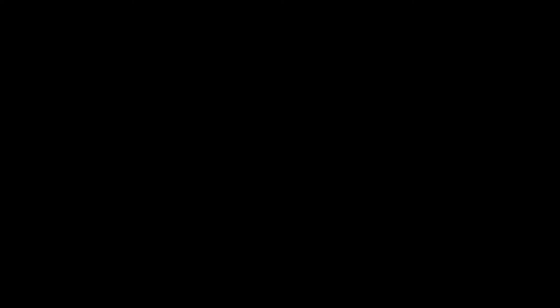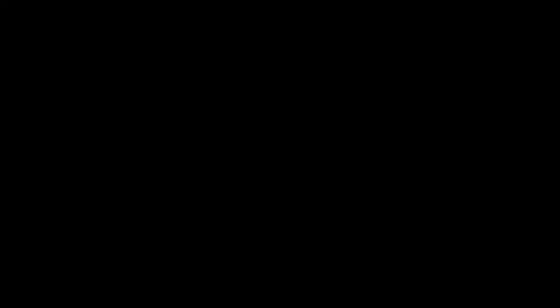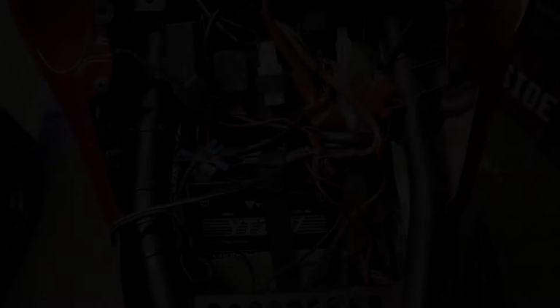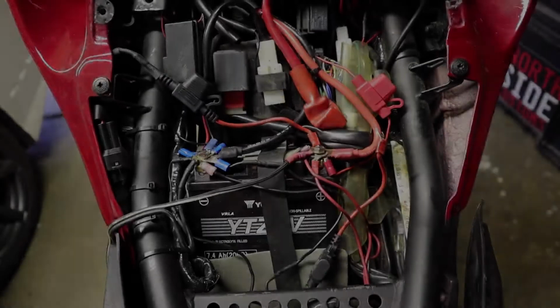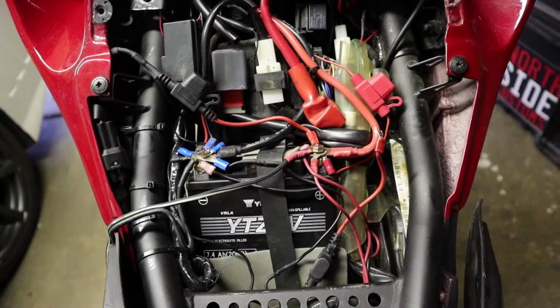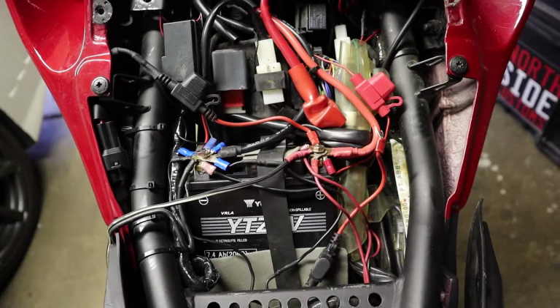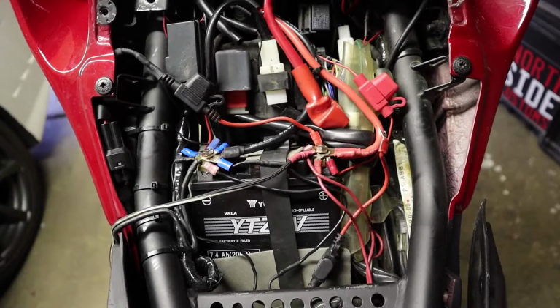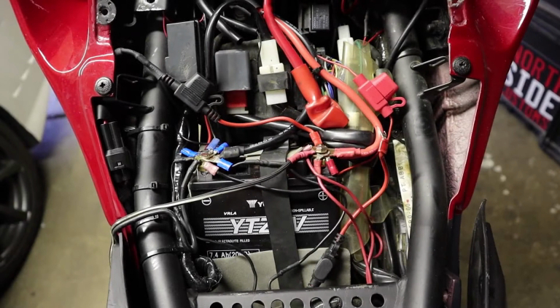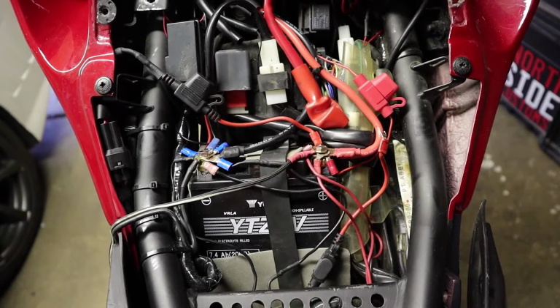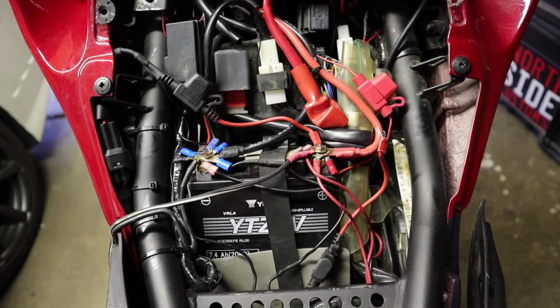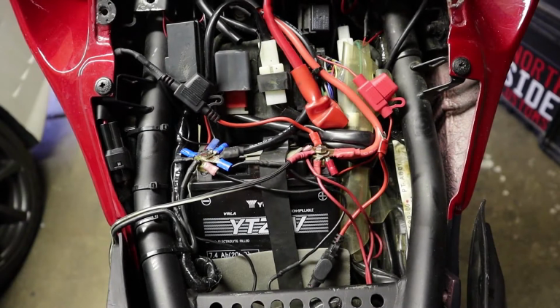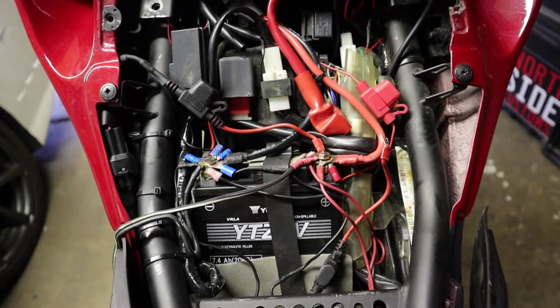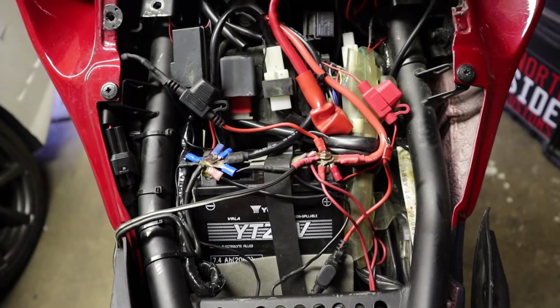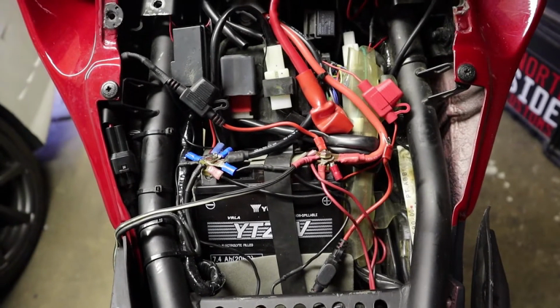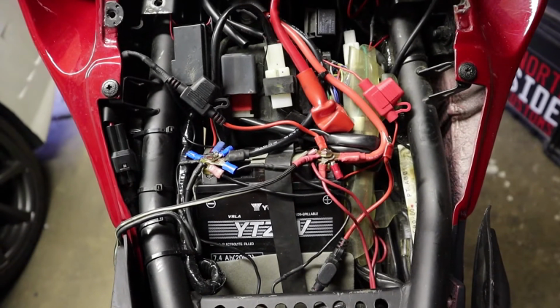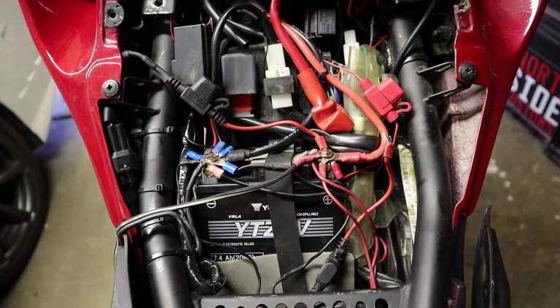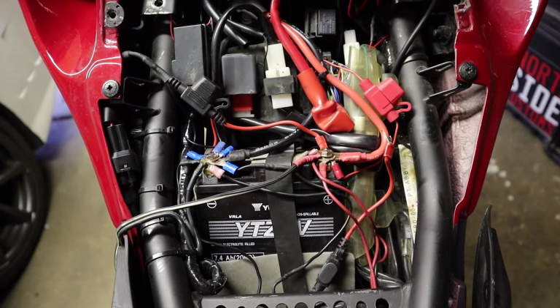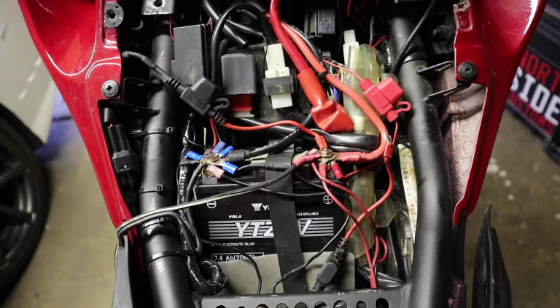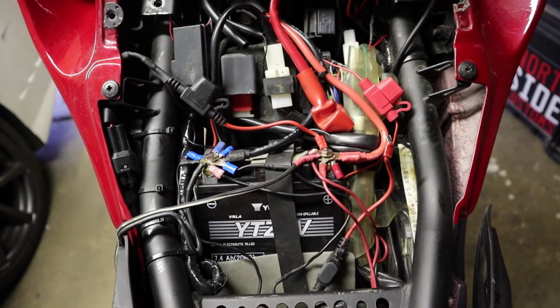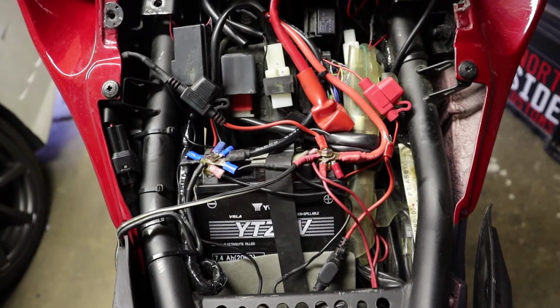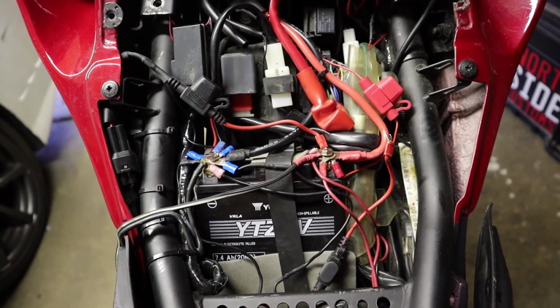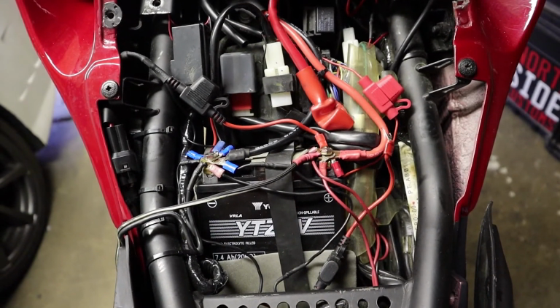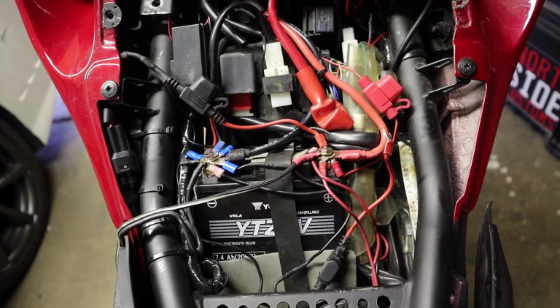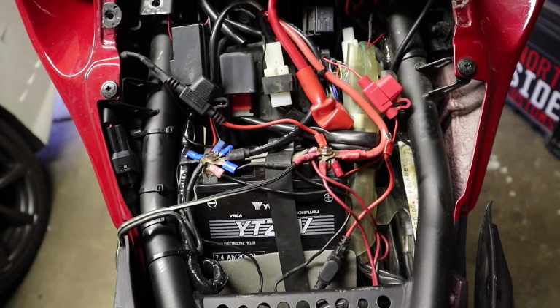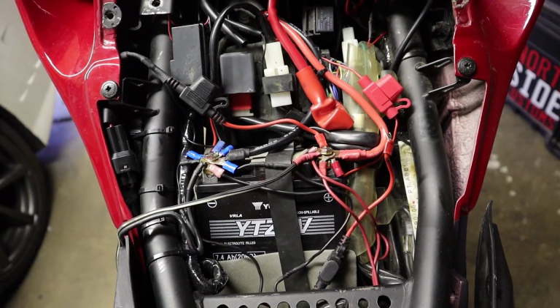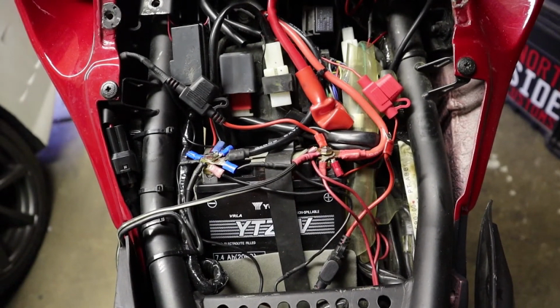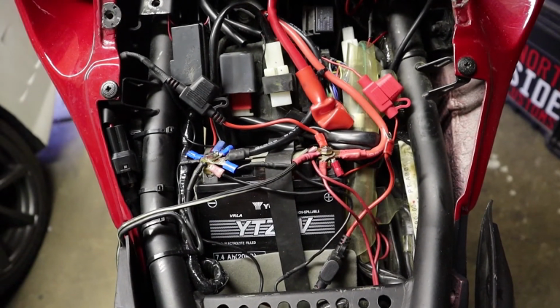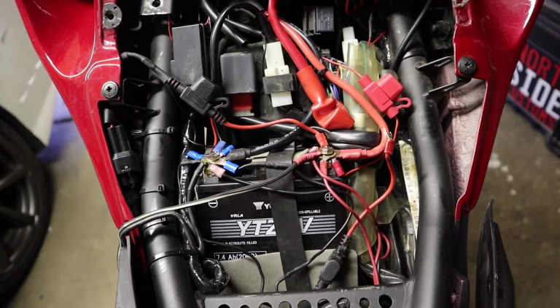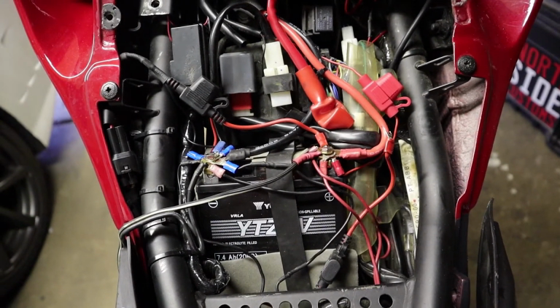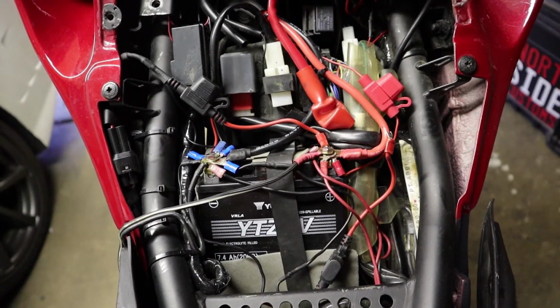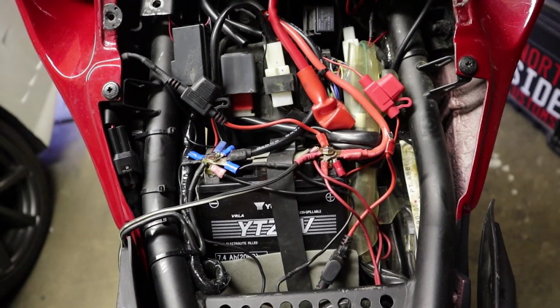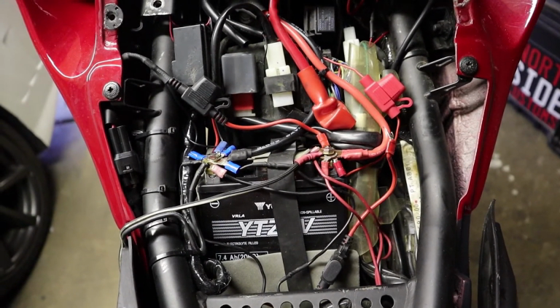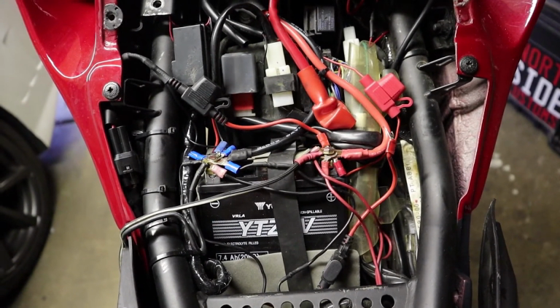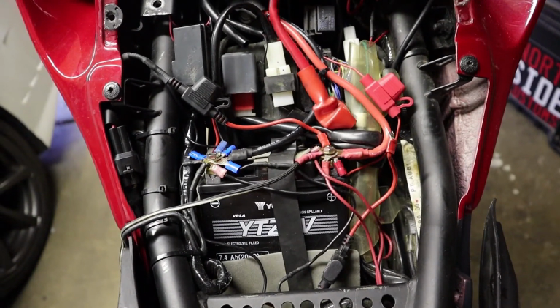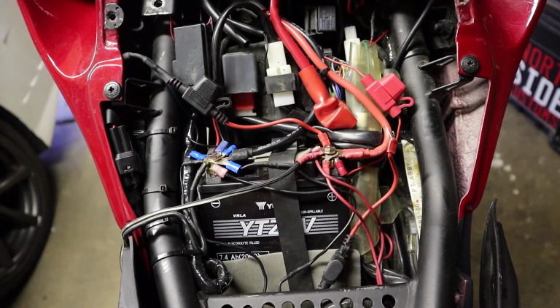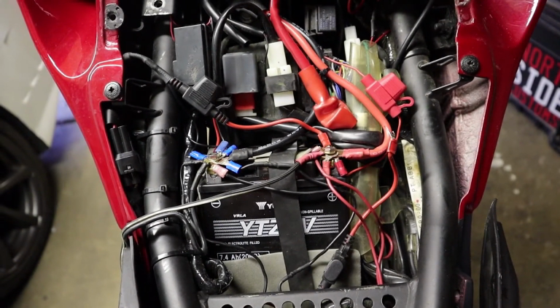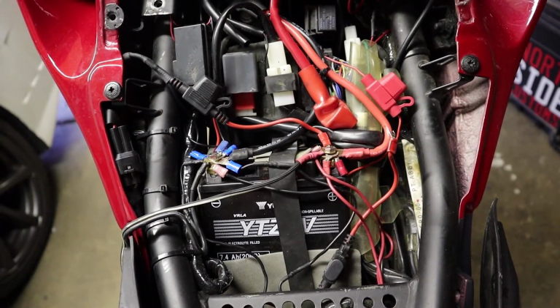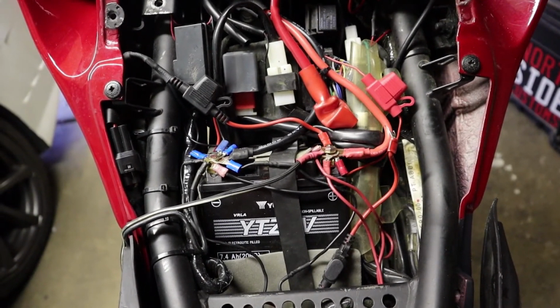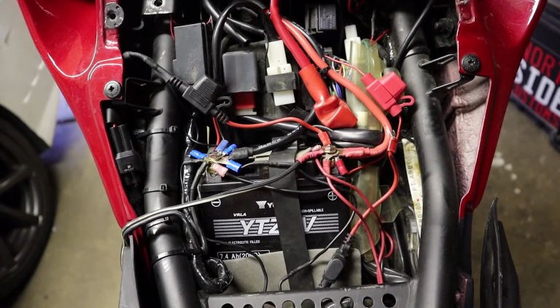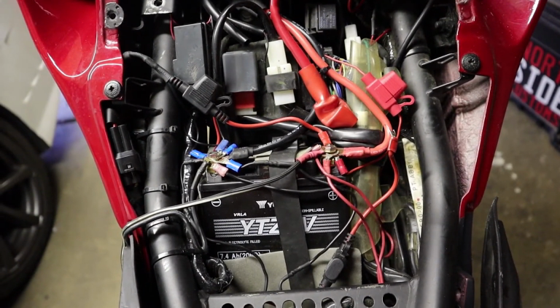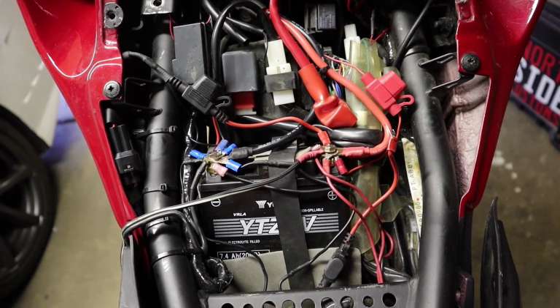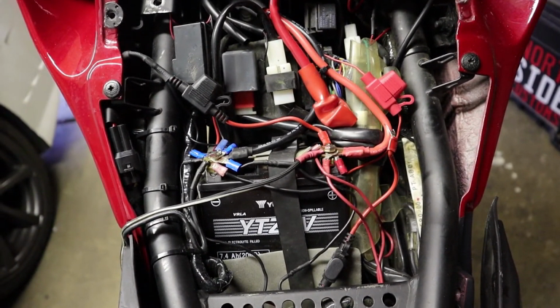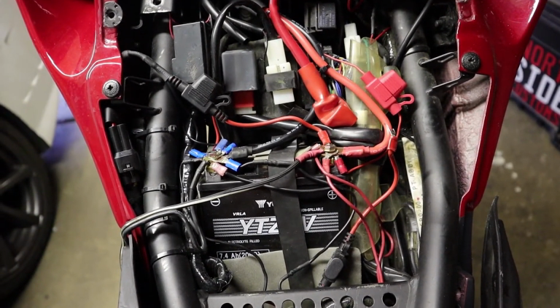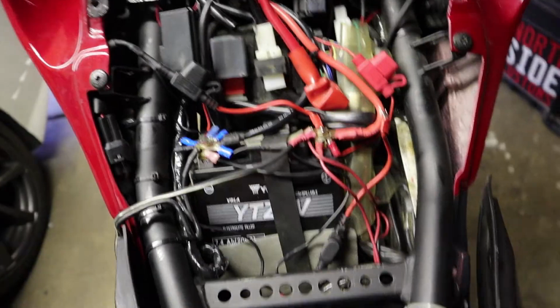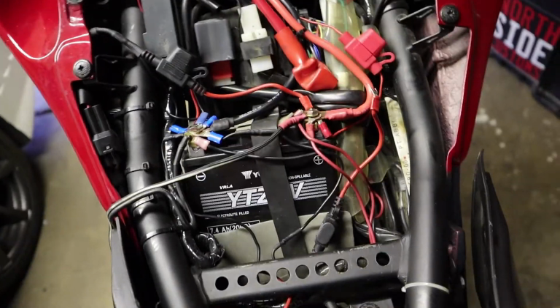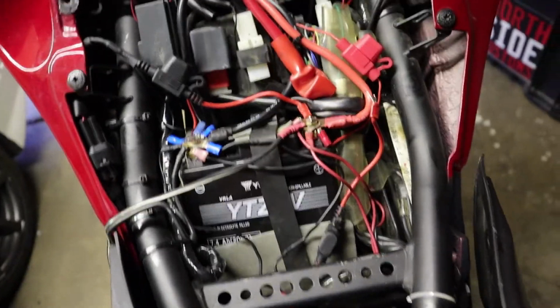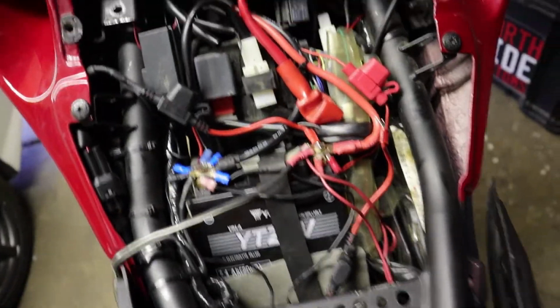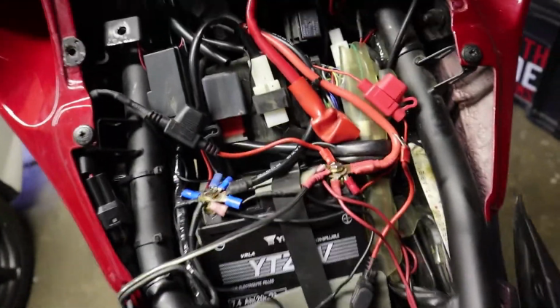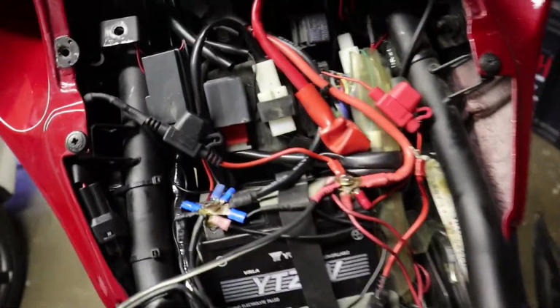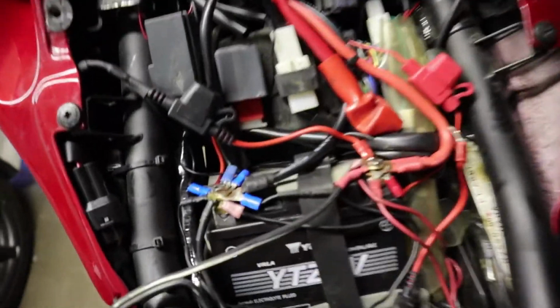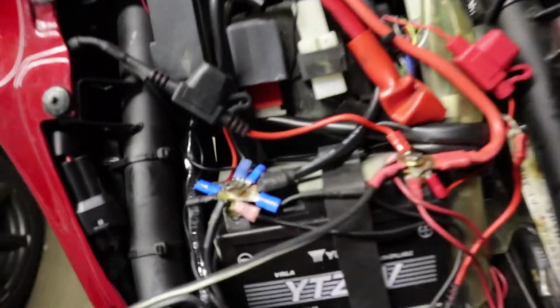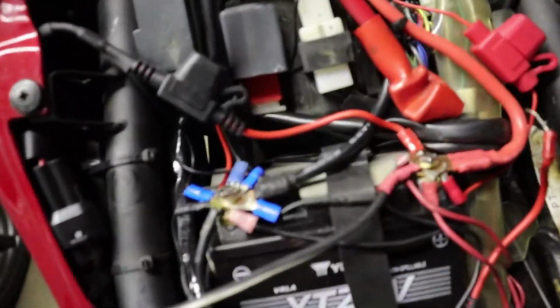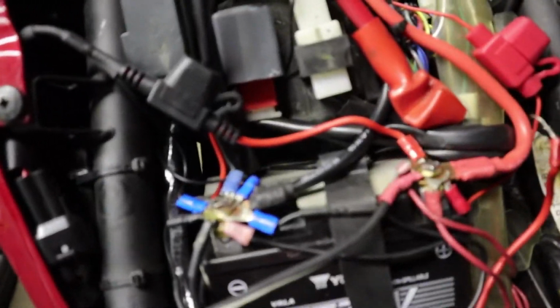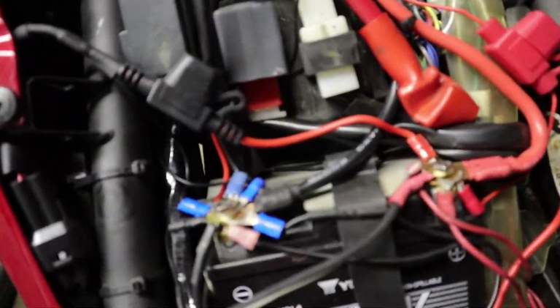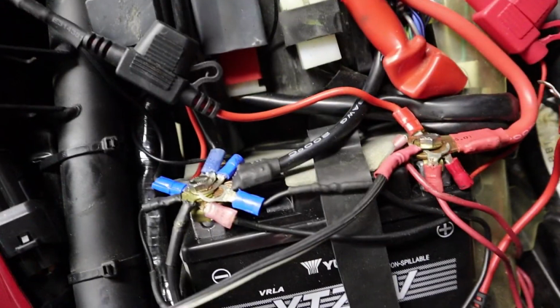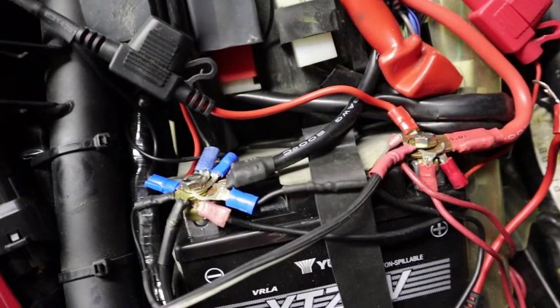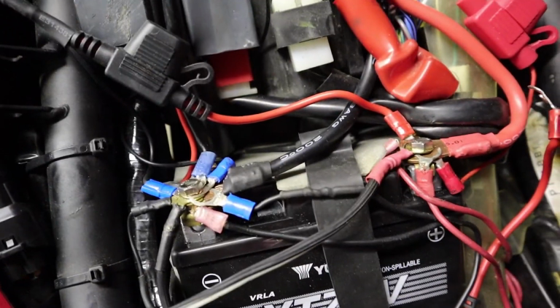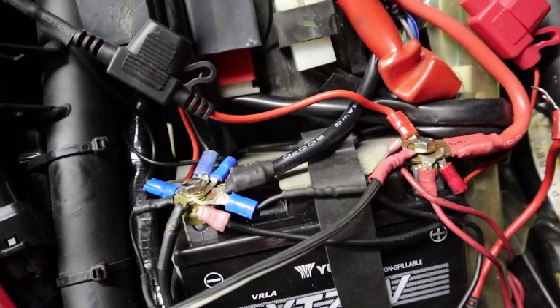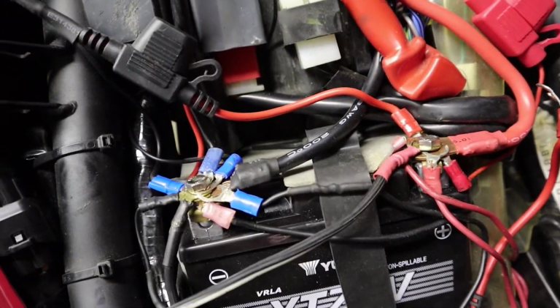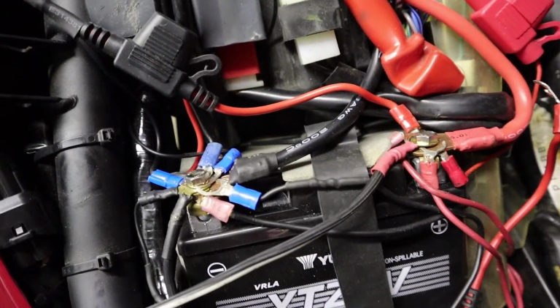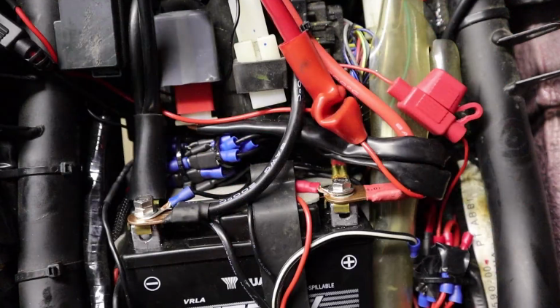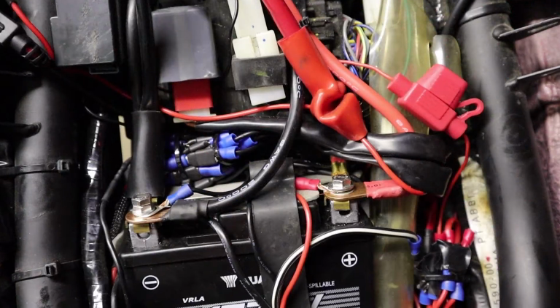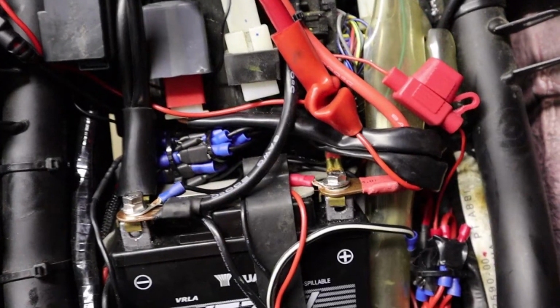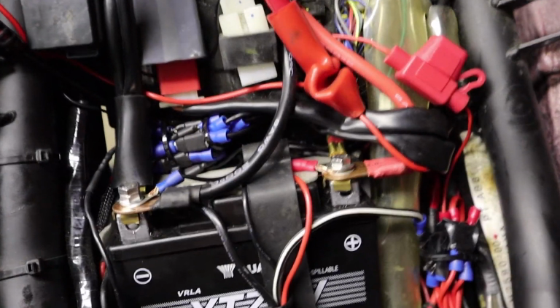Hey there YouTube fans, AC Productions here, and today I'm going to be showing you how to consolidate your wires and make it look like this to this.